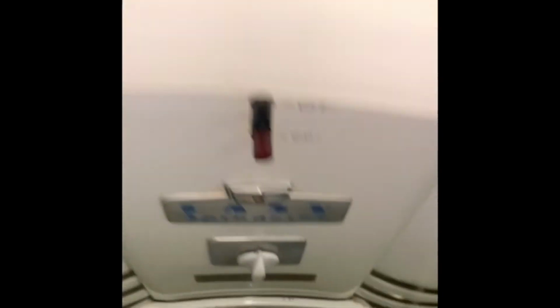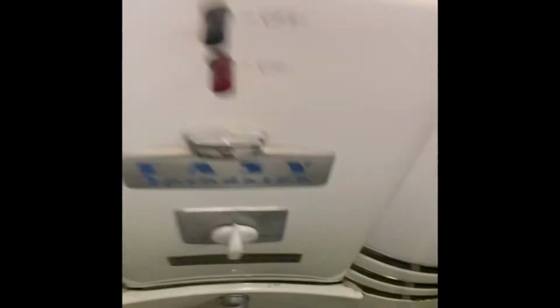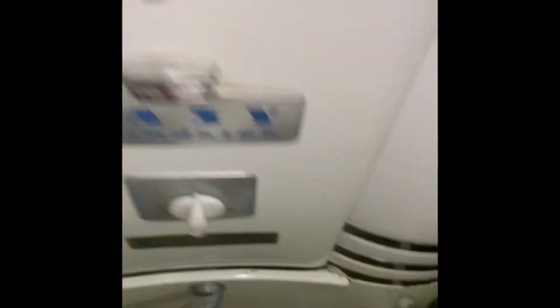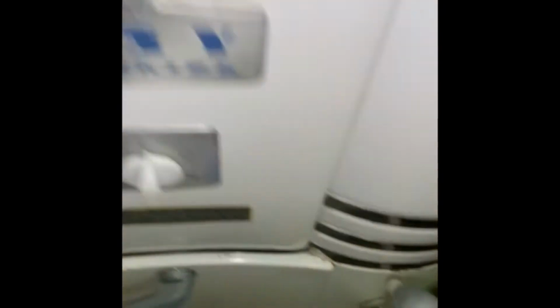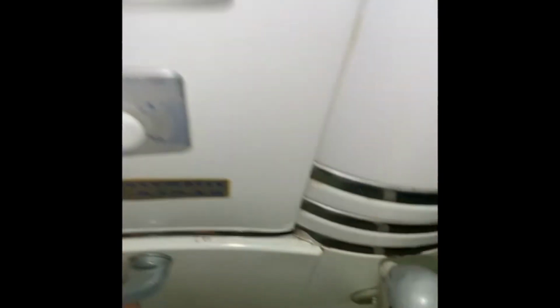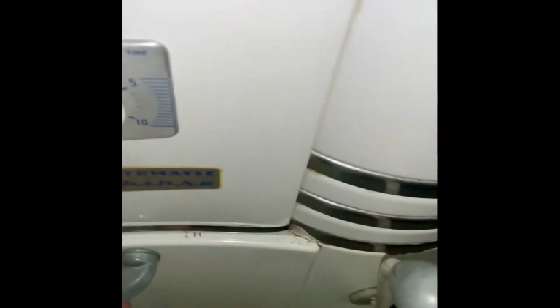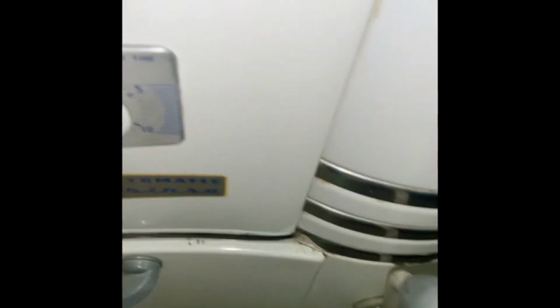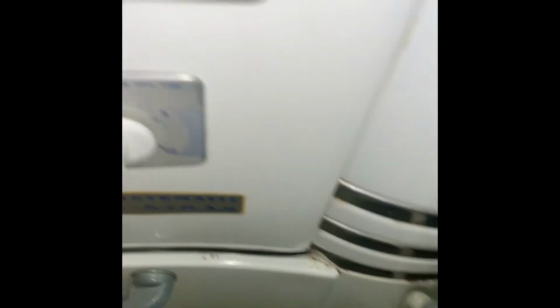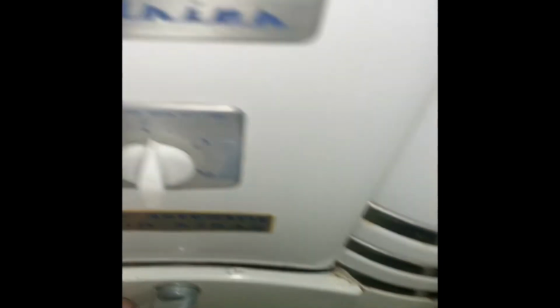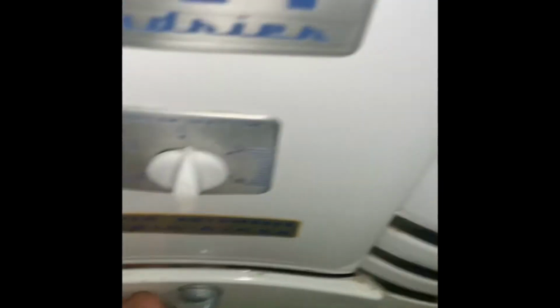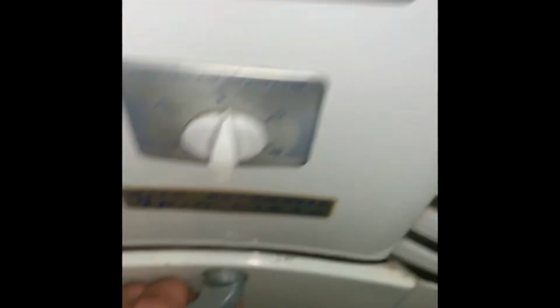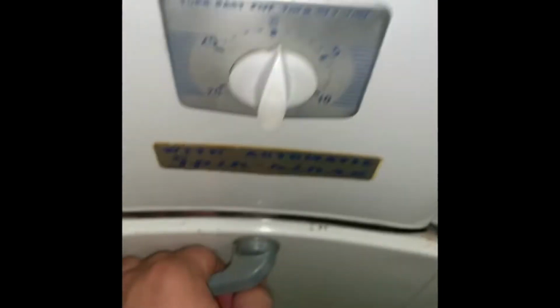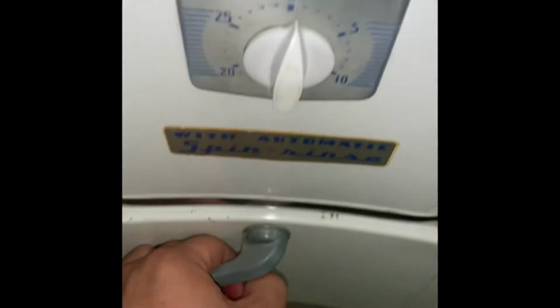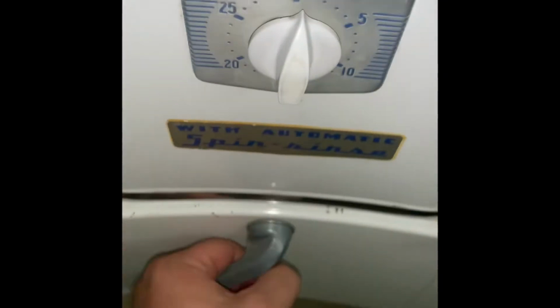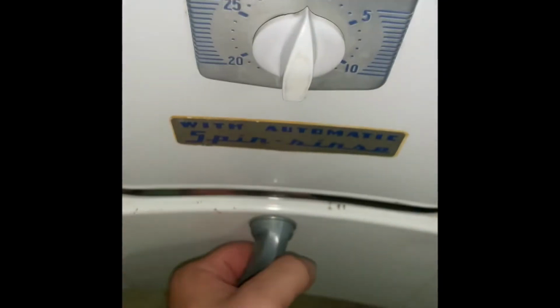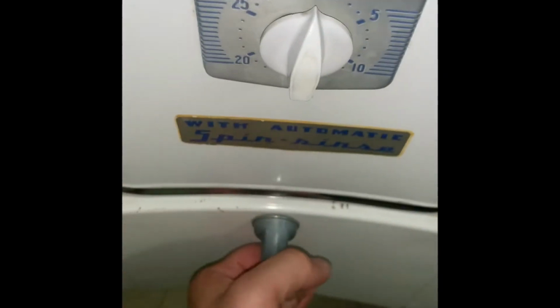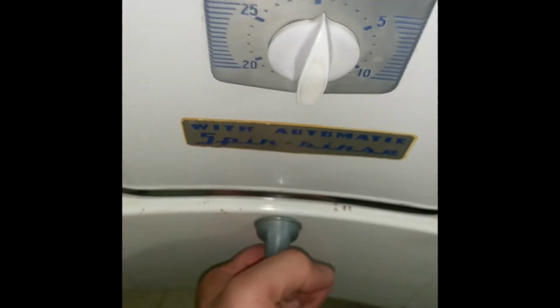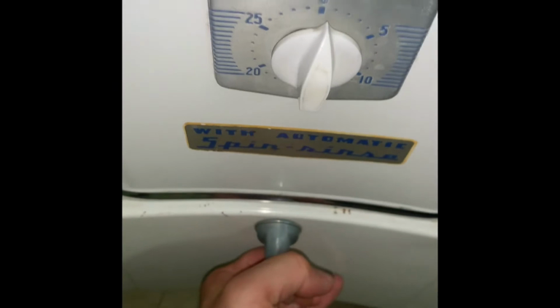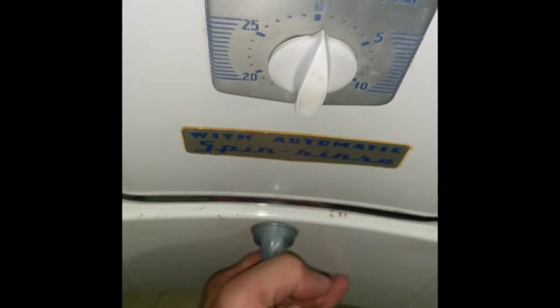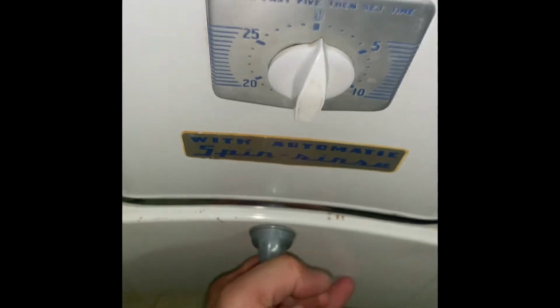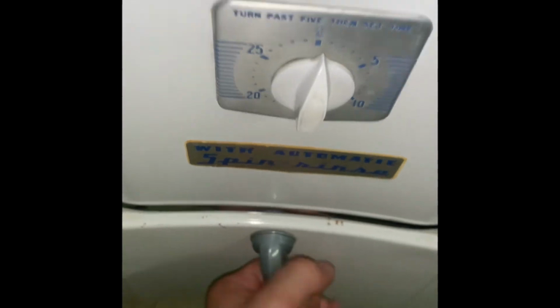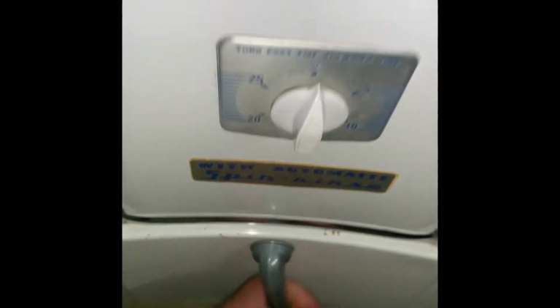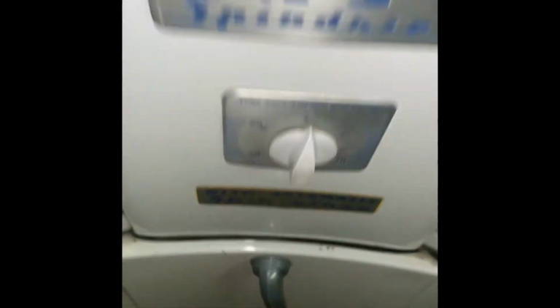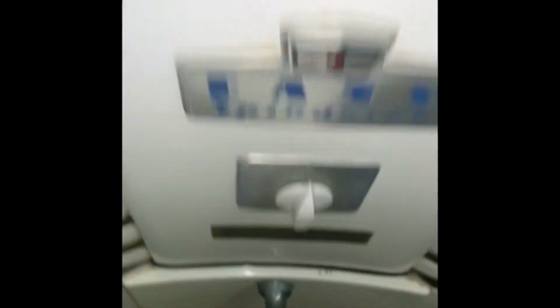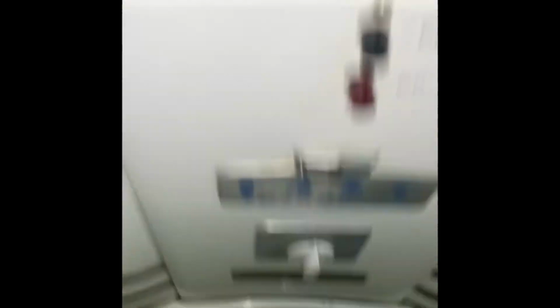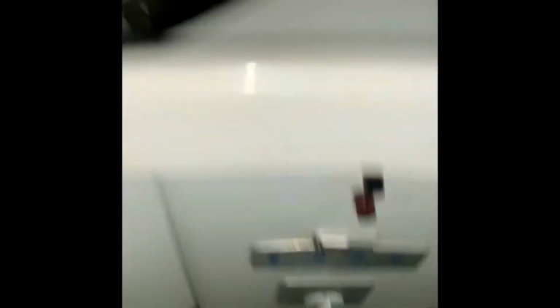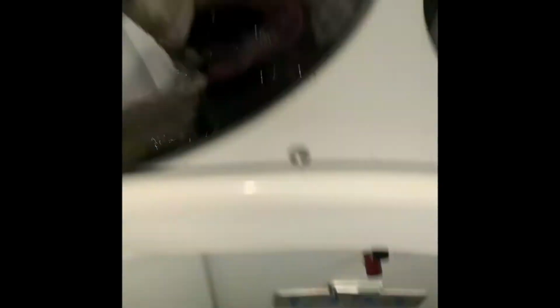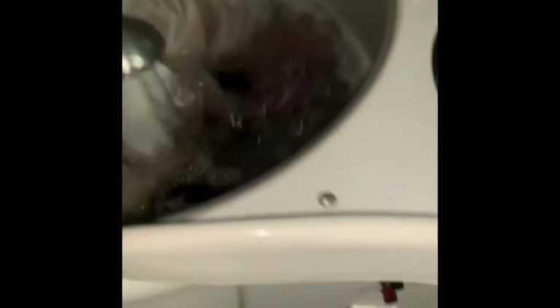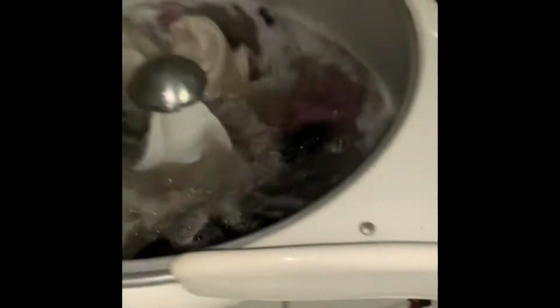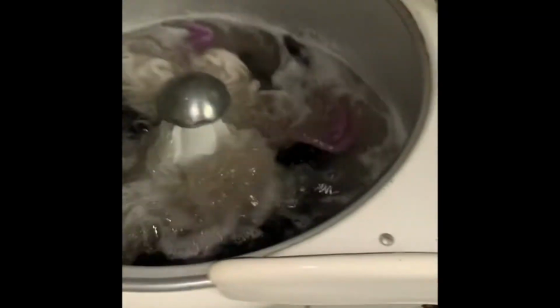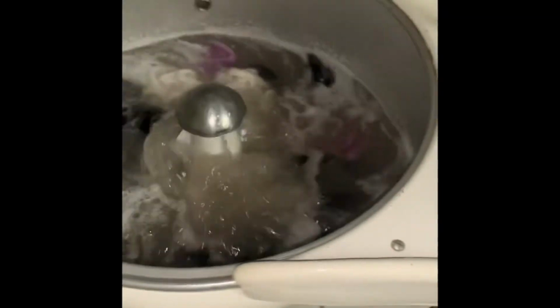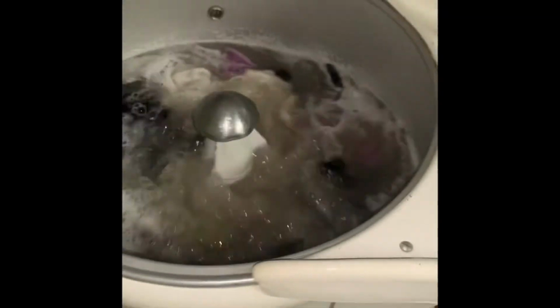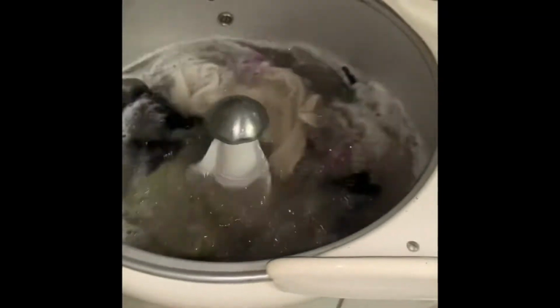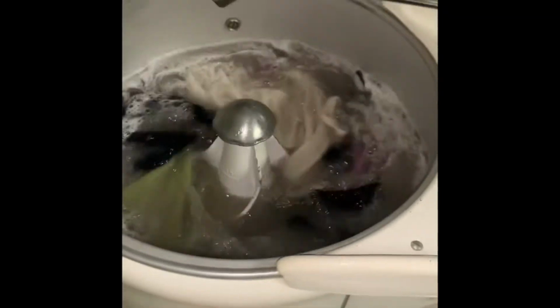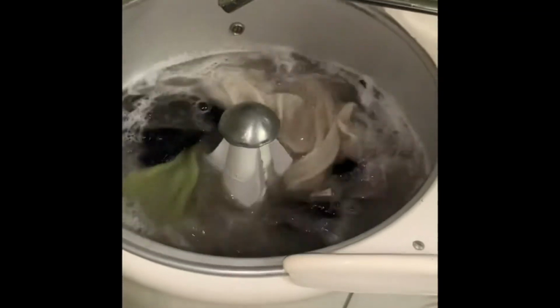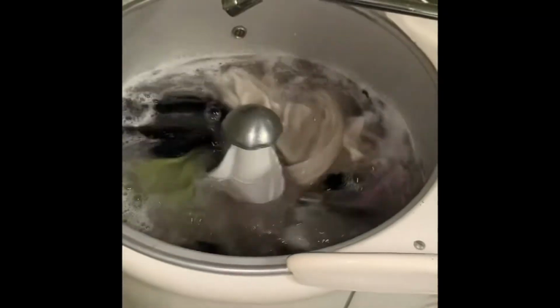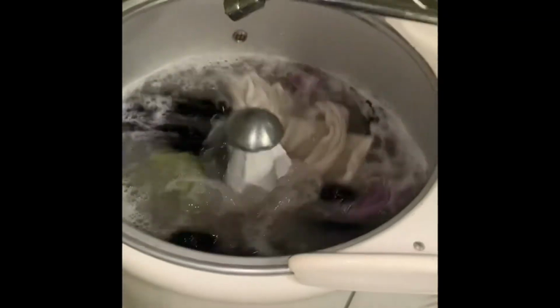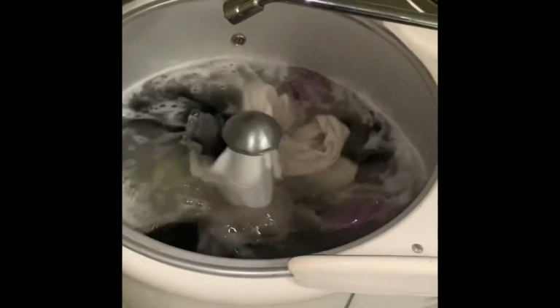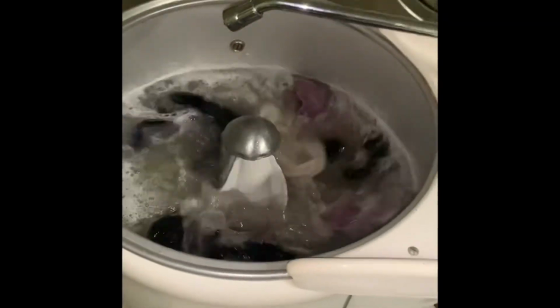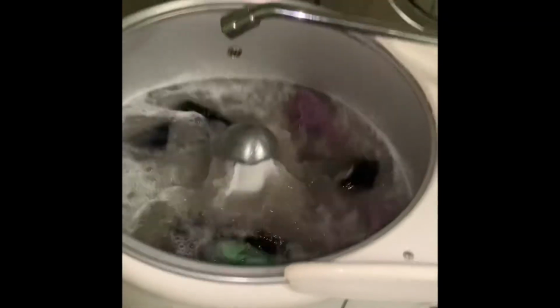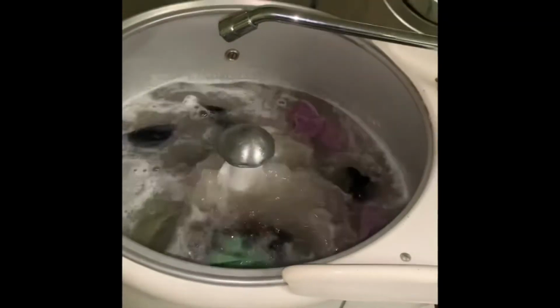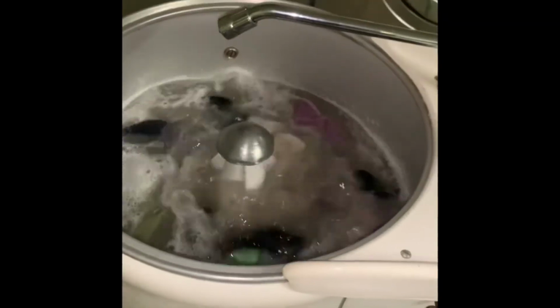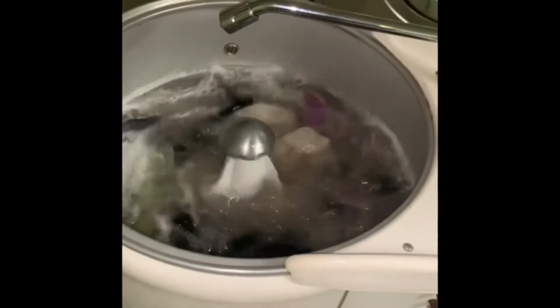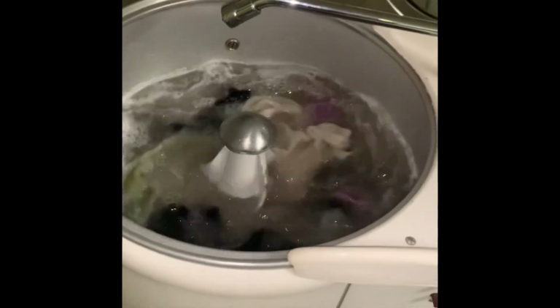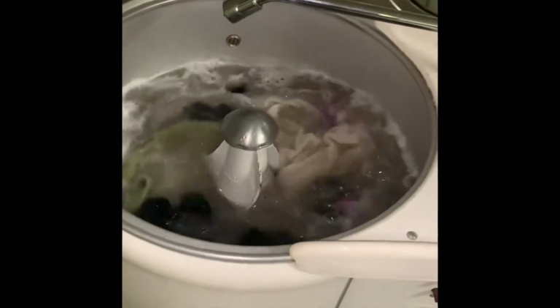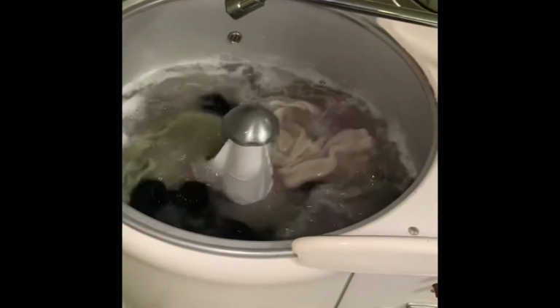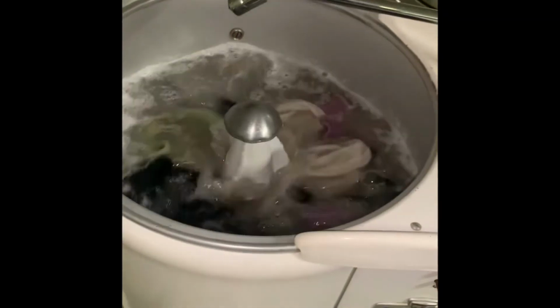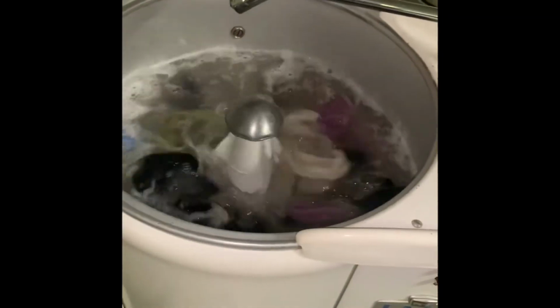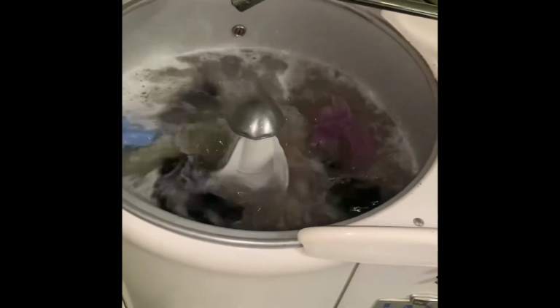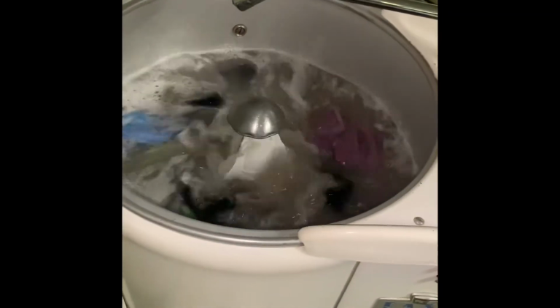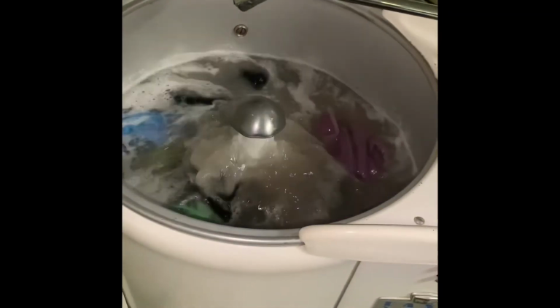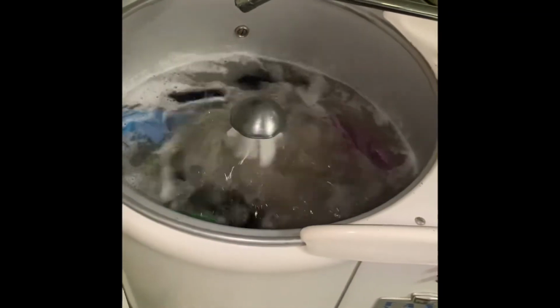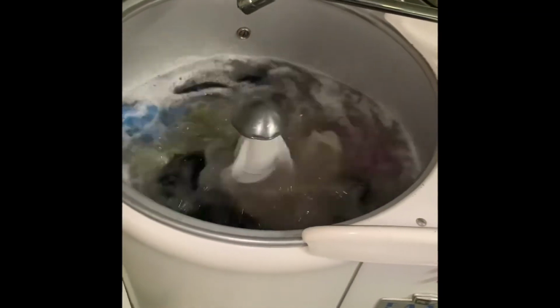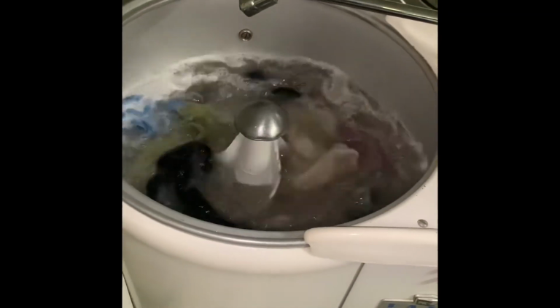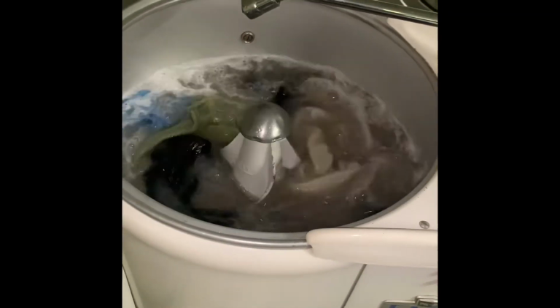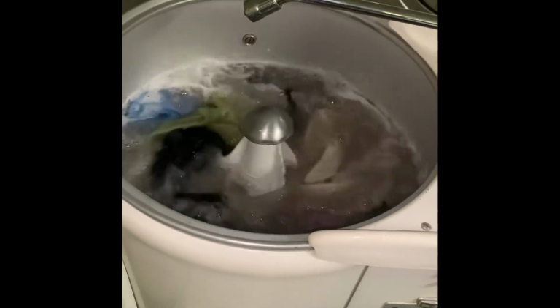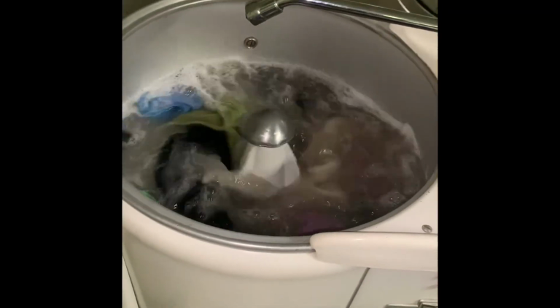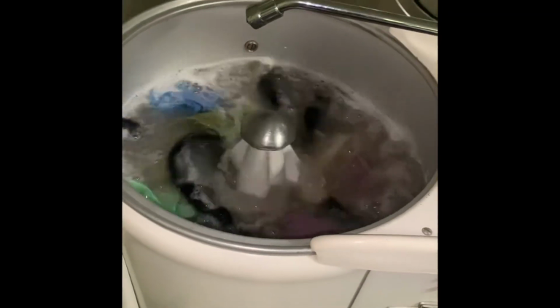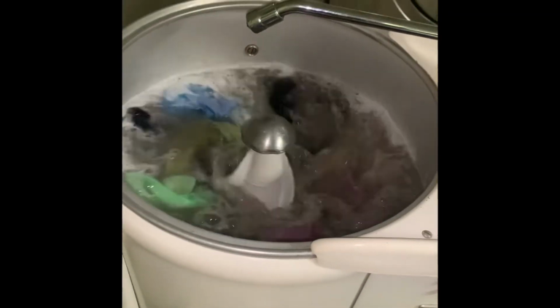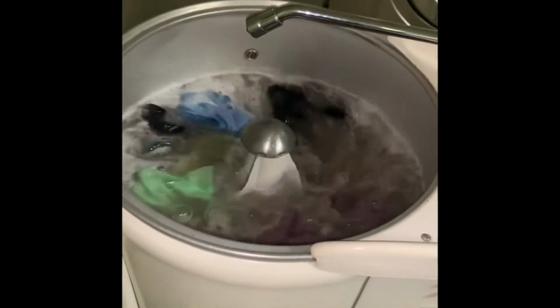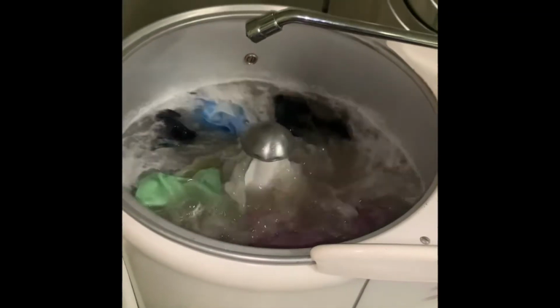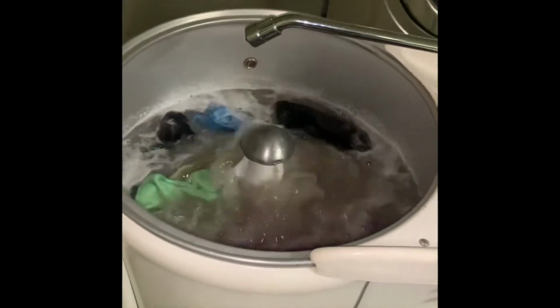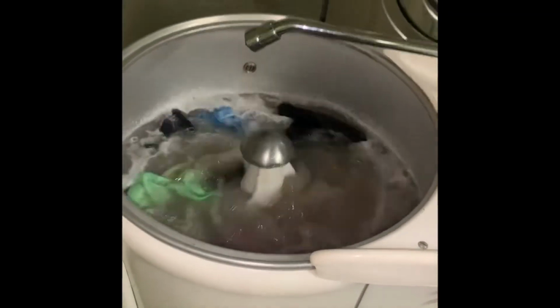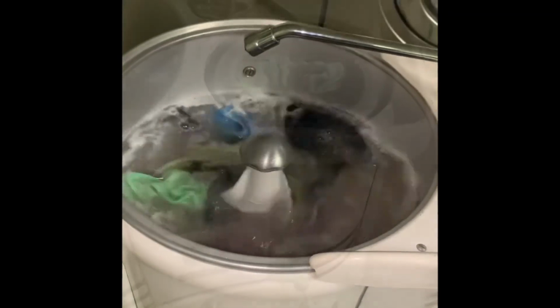Let me just close that valve back up for now. But so far, so good — I'm not seeing any leaks. Looks great.